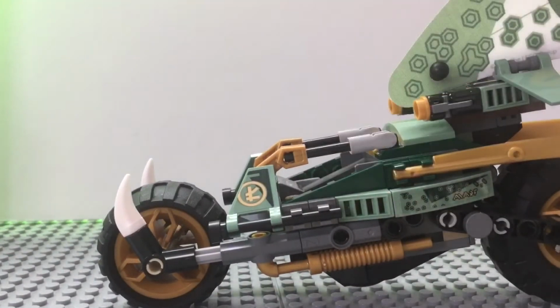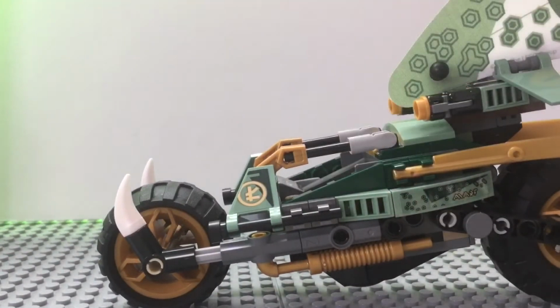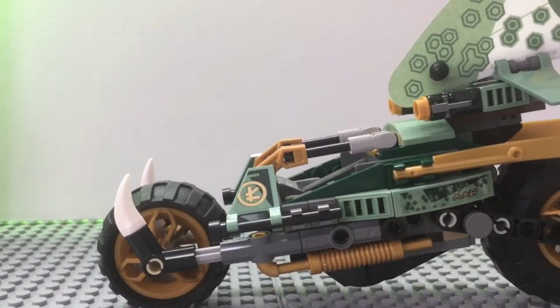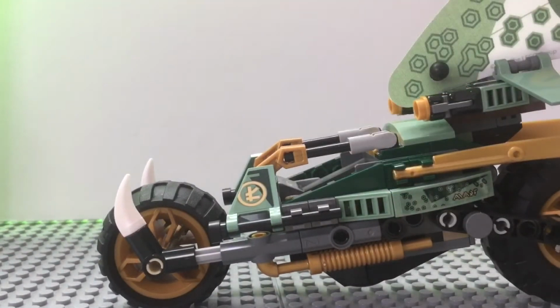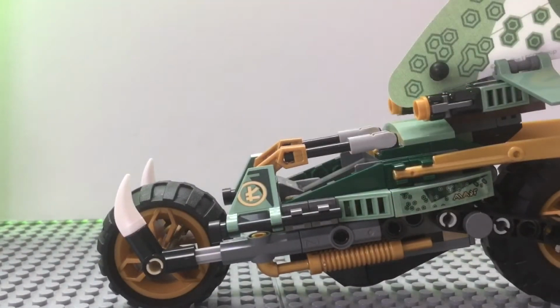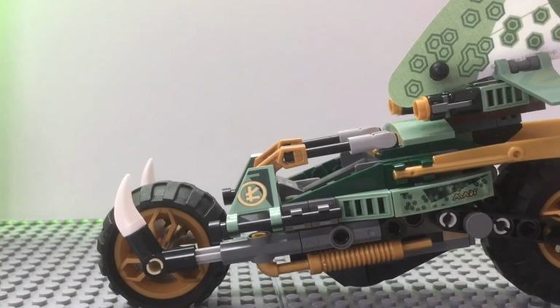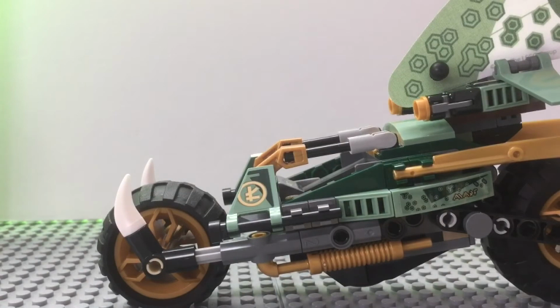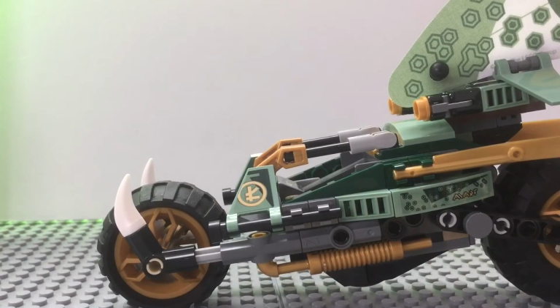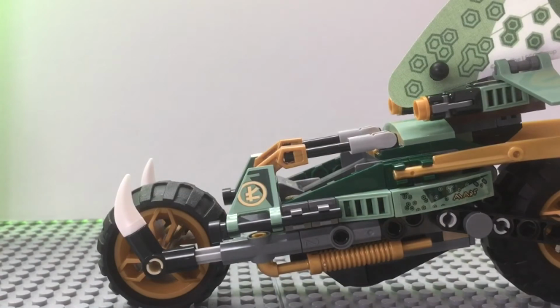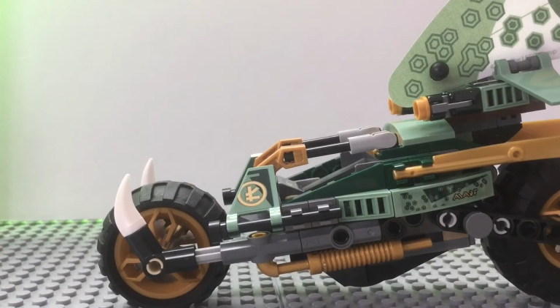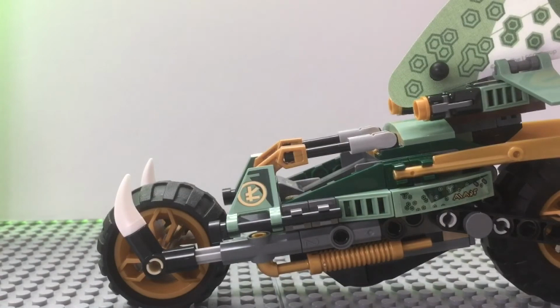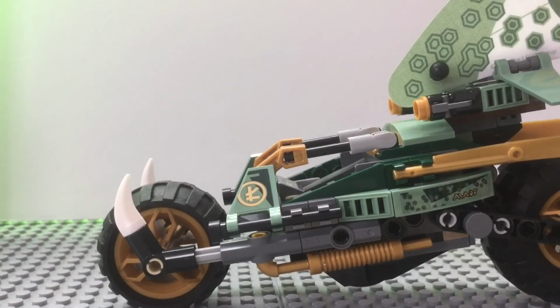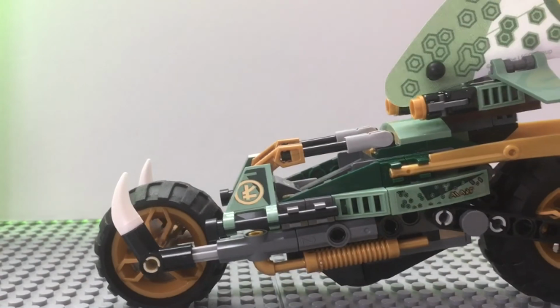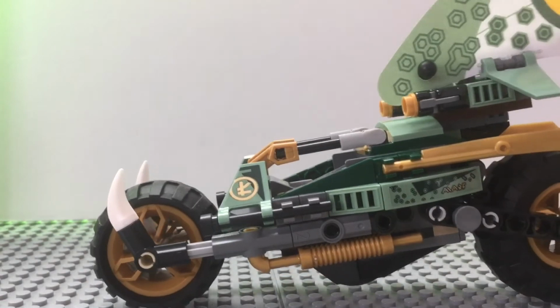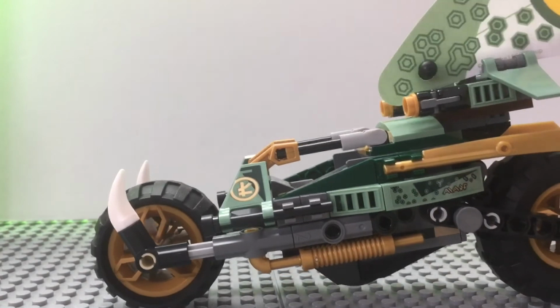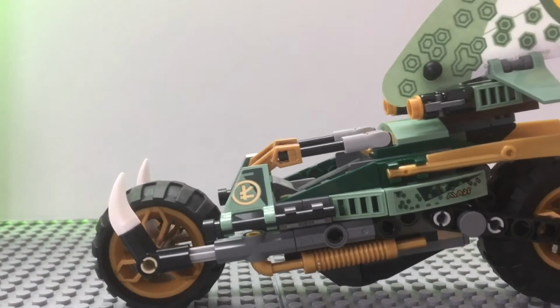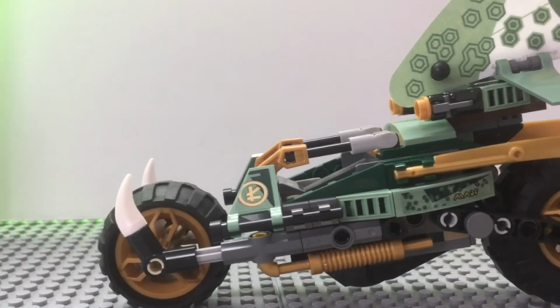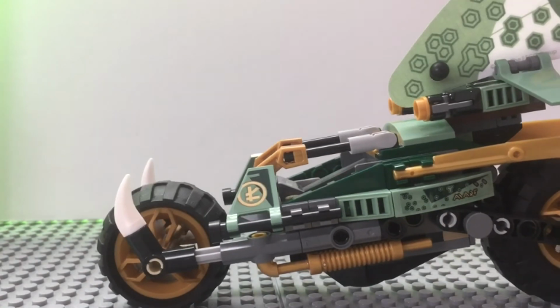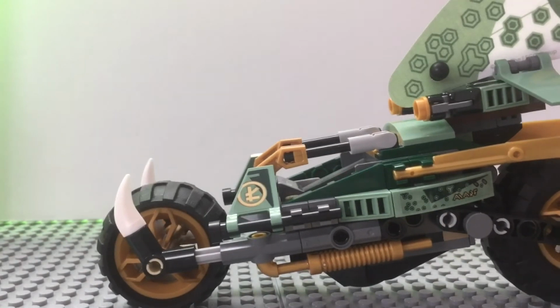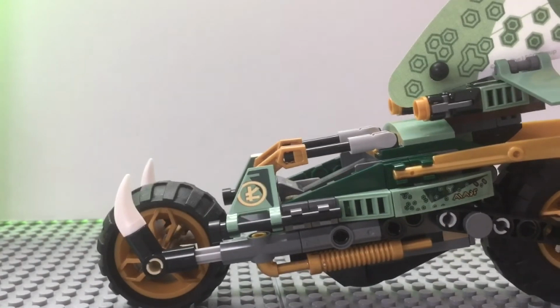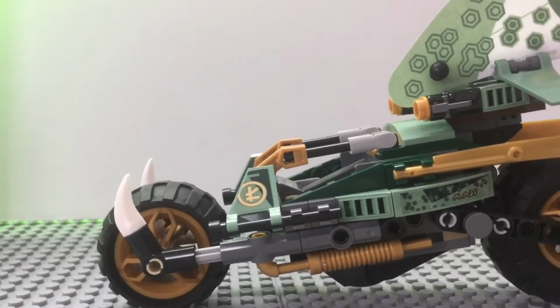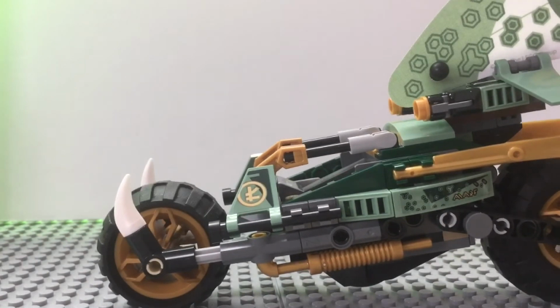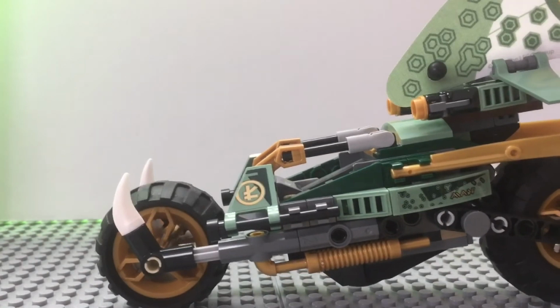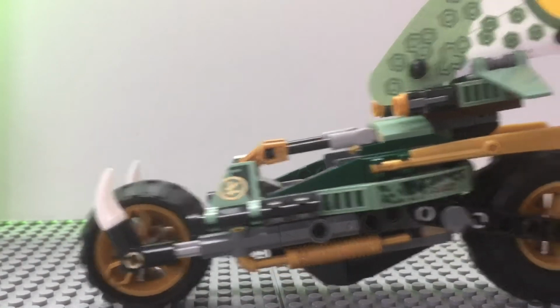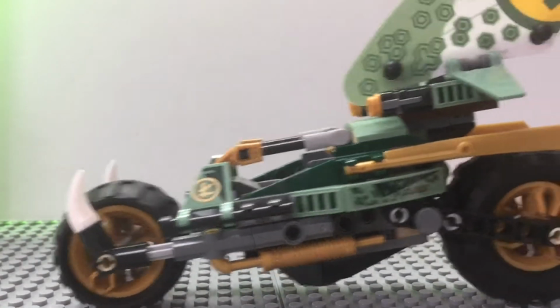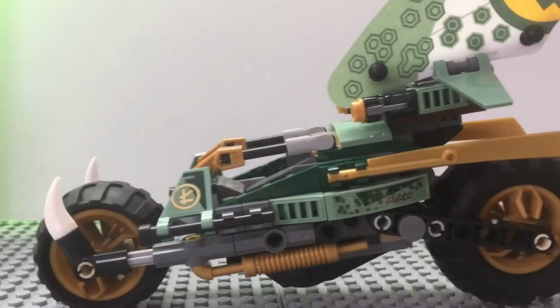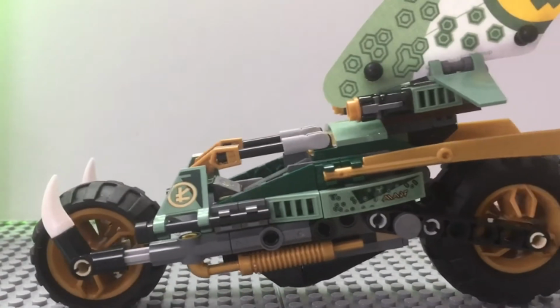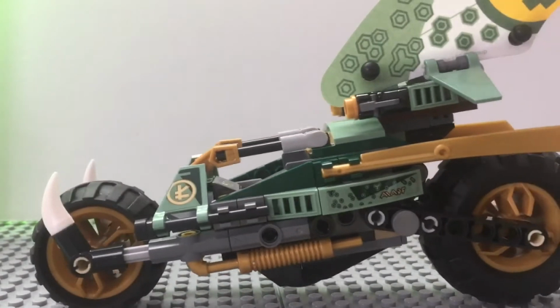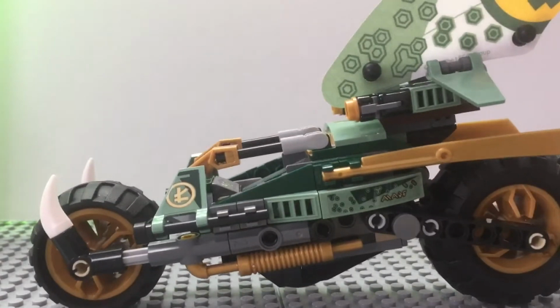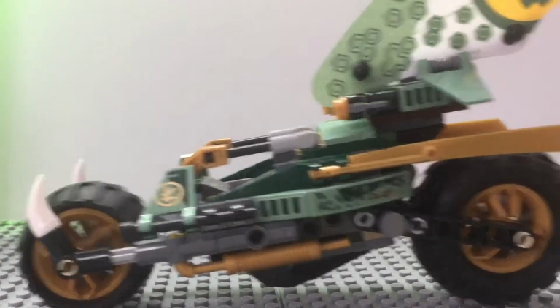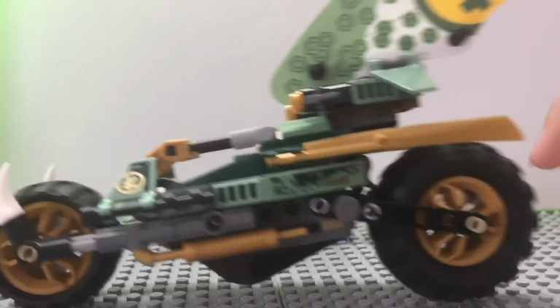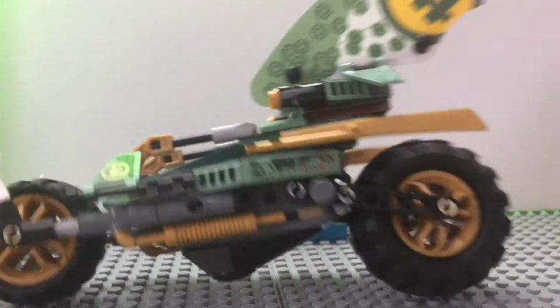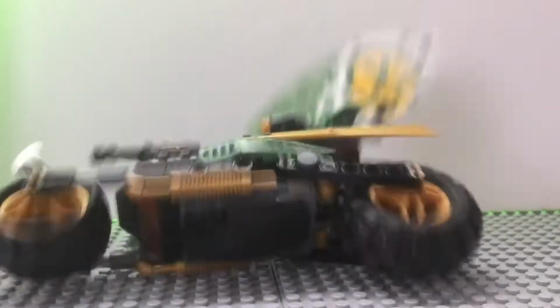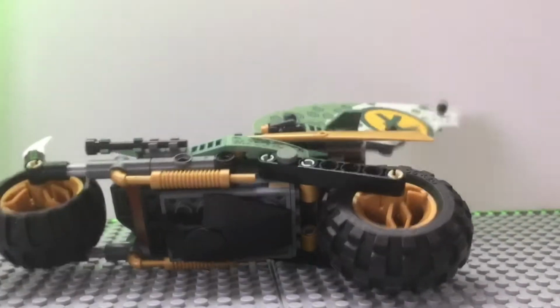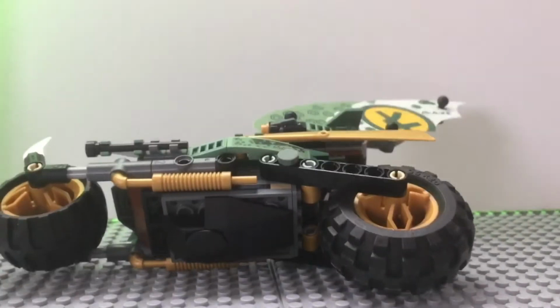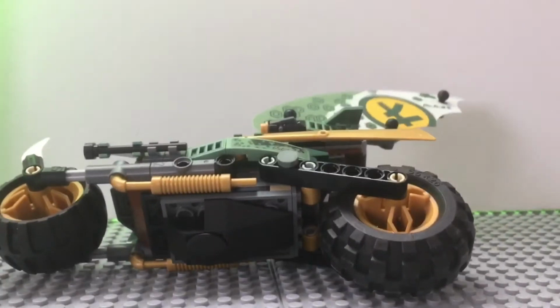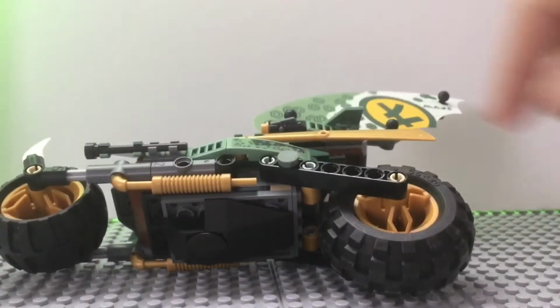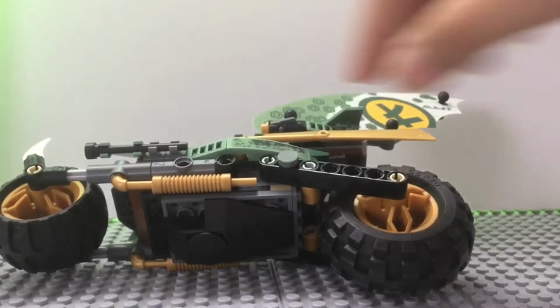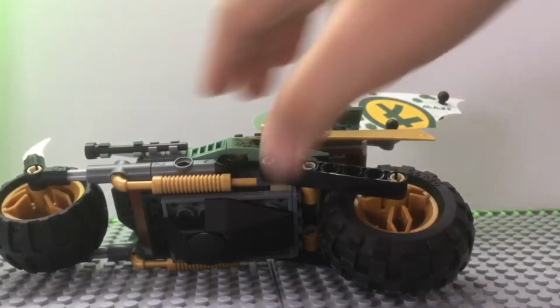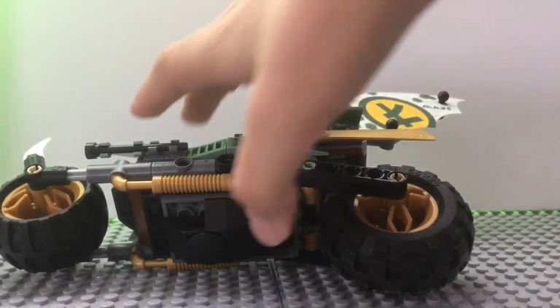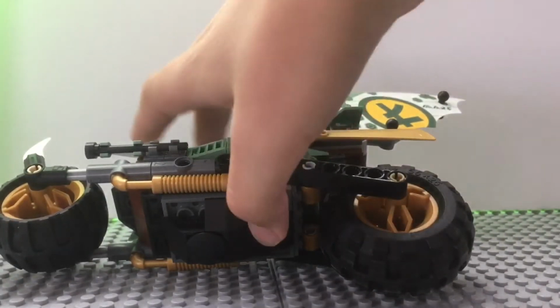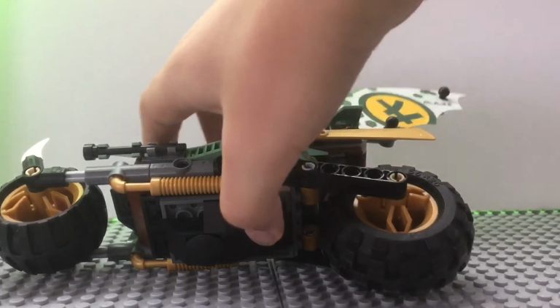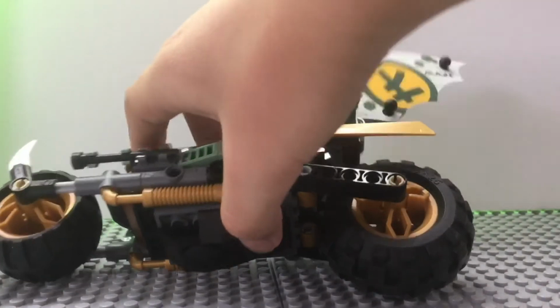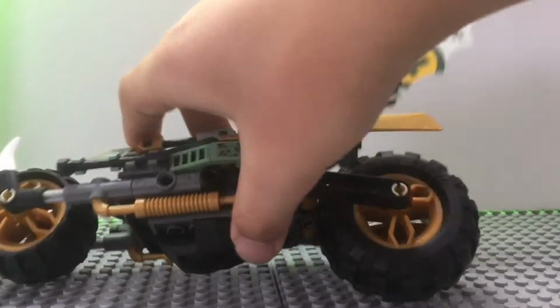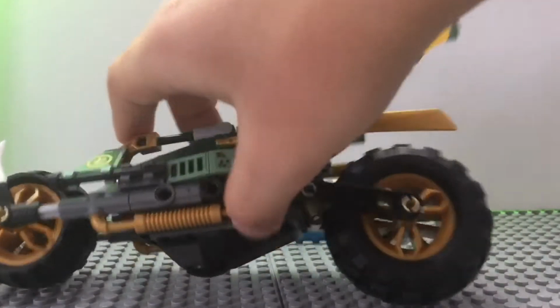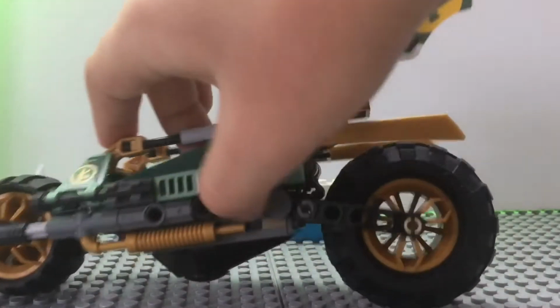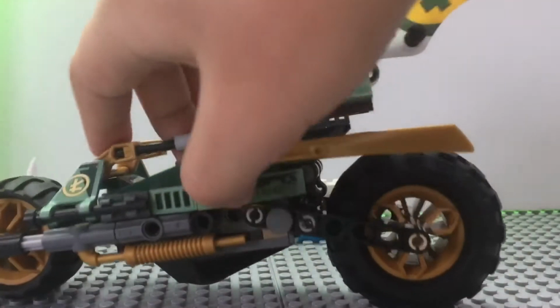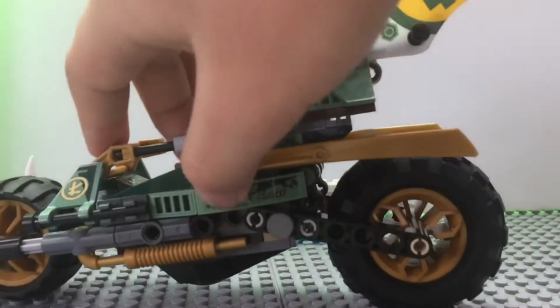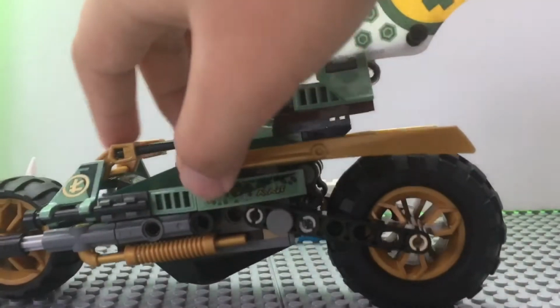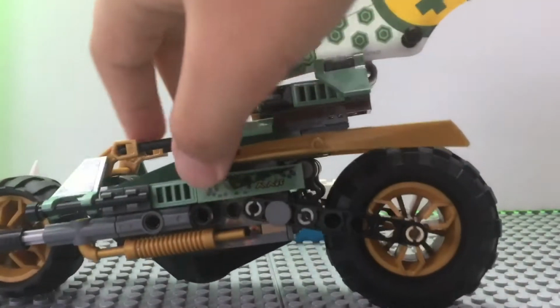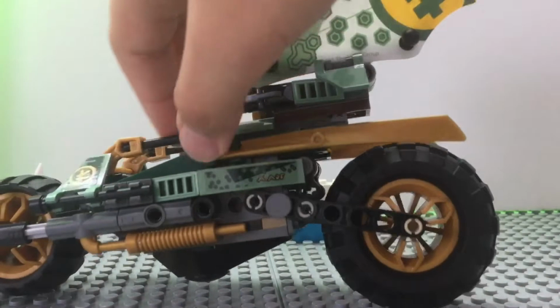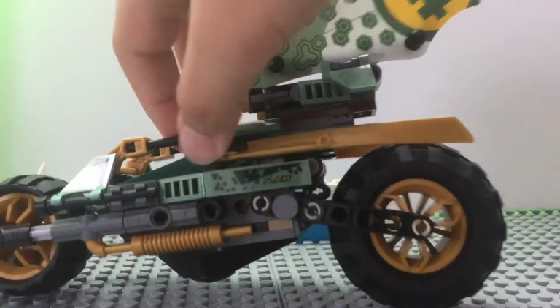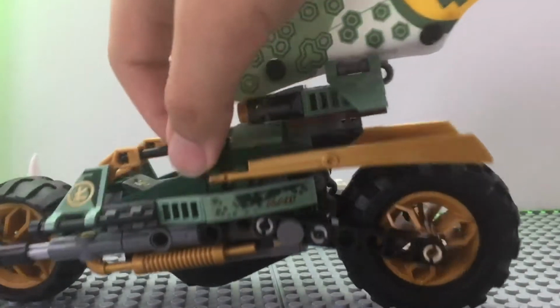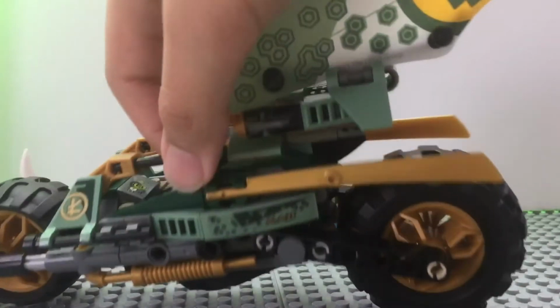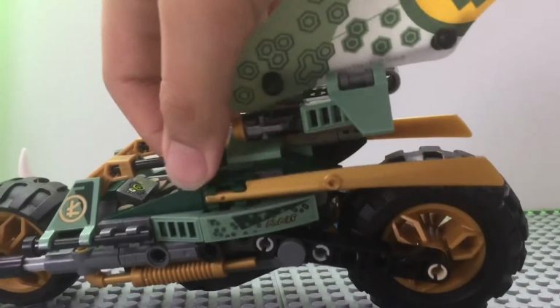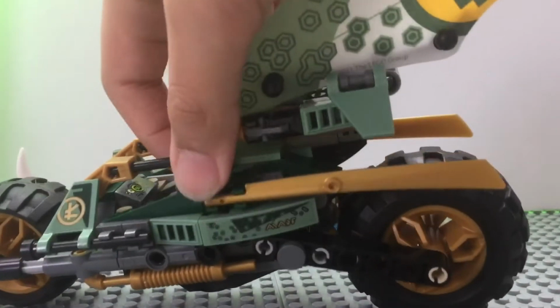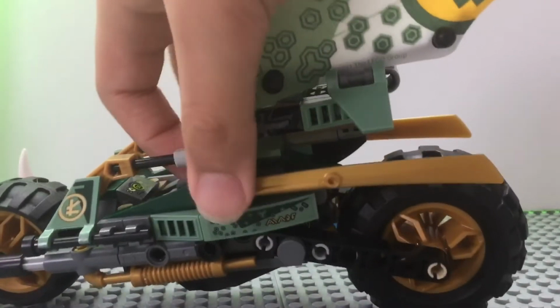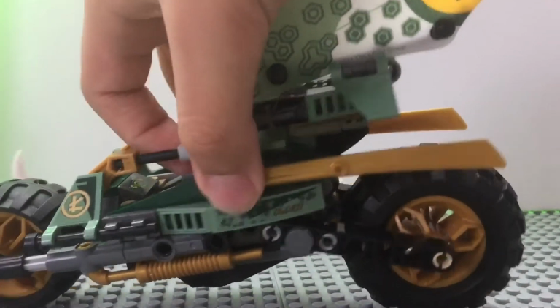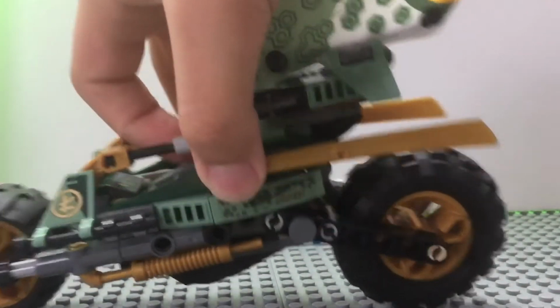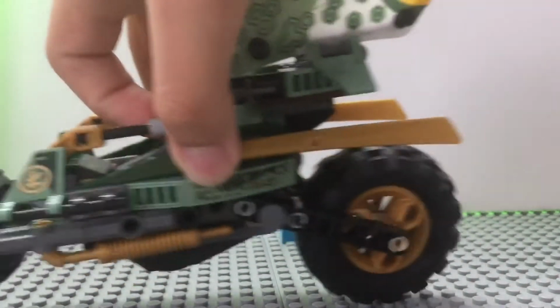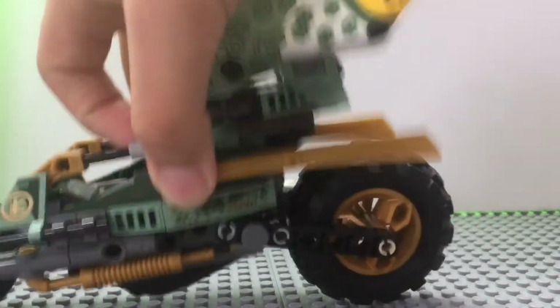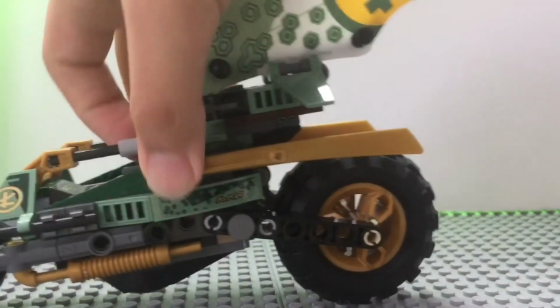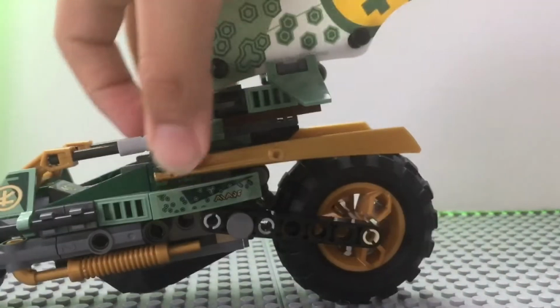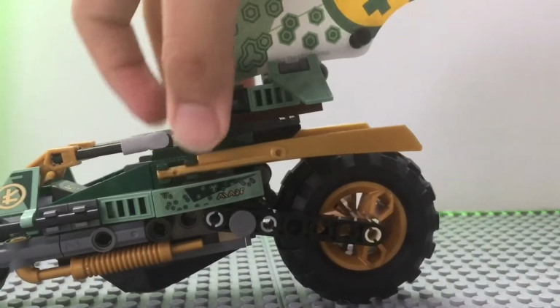Yeah, it can stand up, but it can fall really easily and I just do not like that.